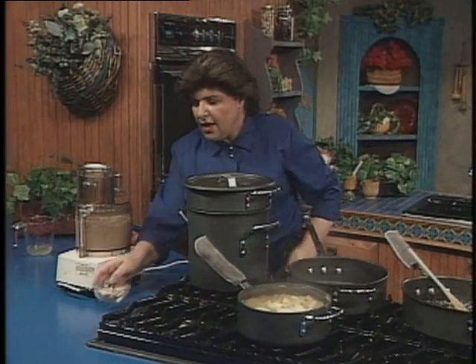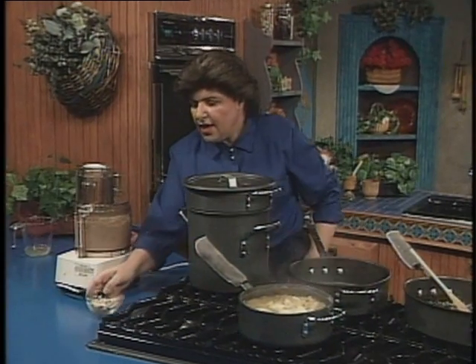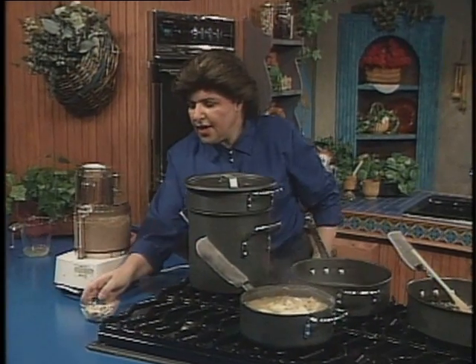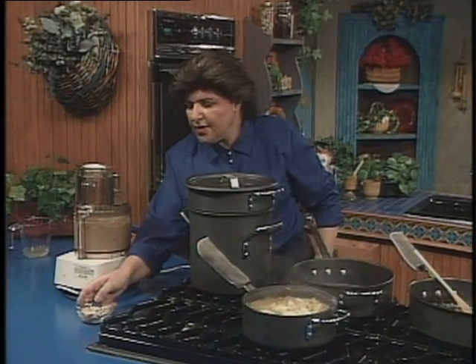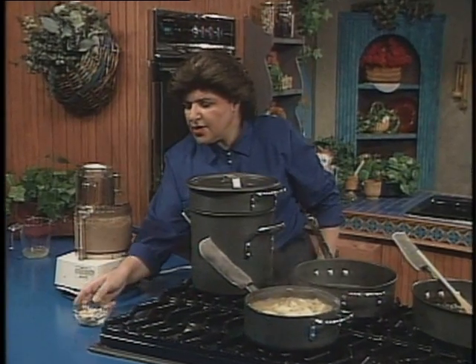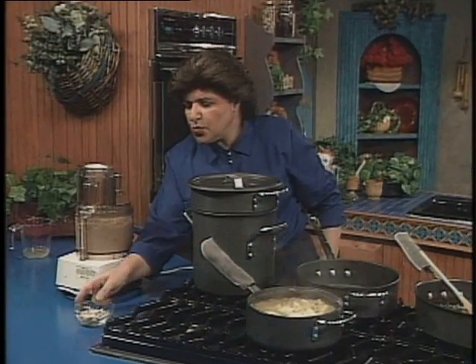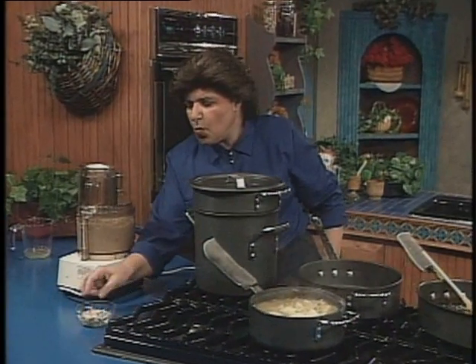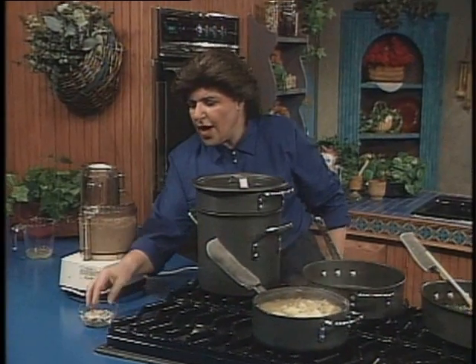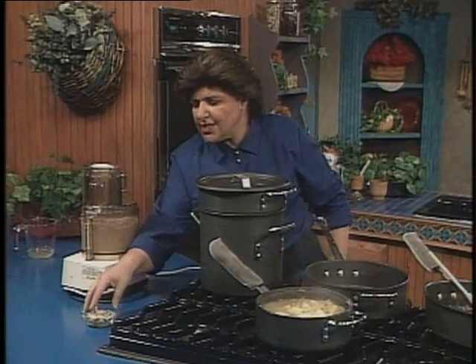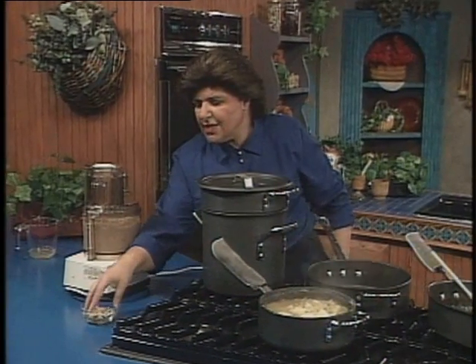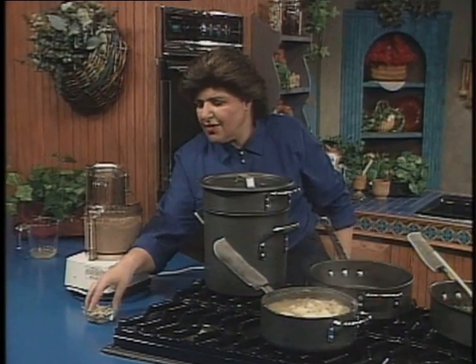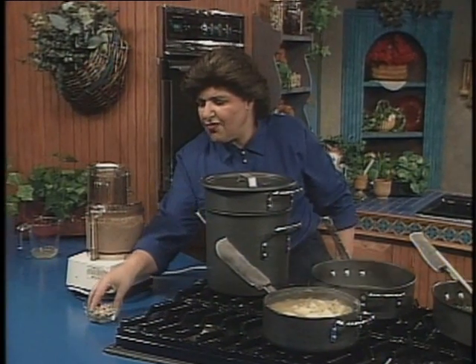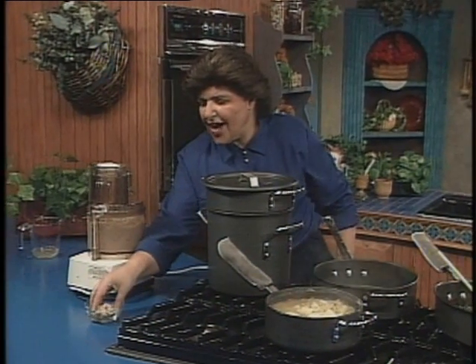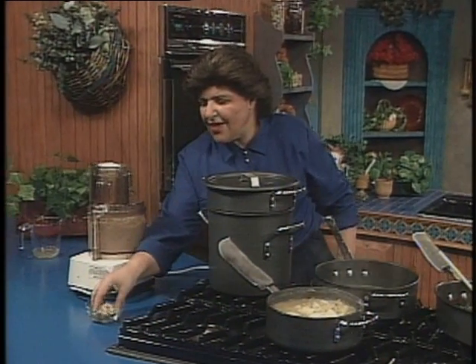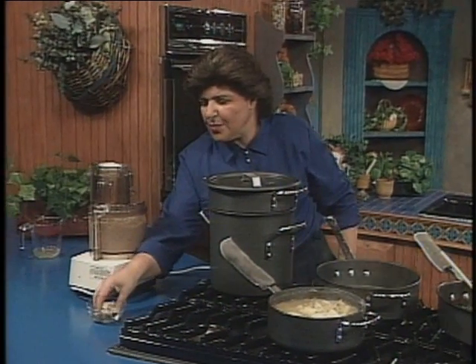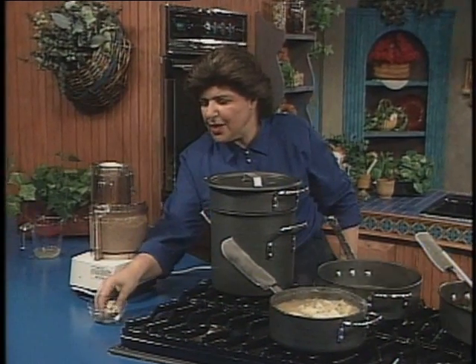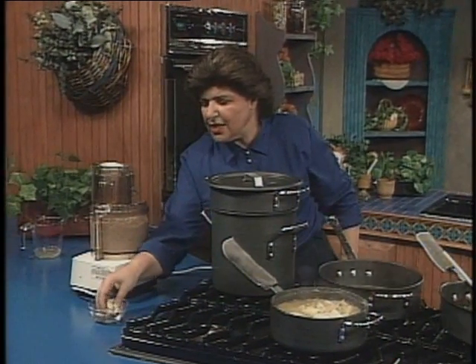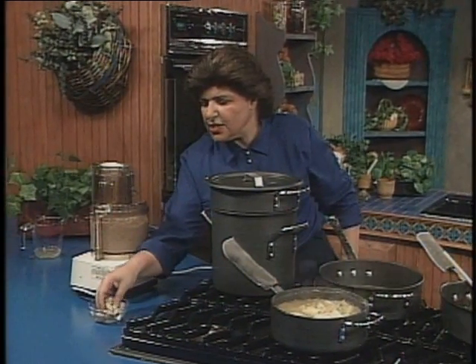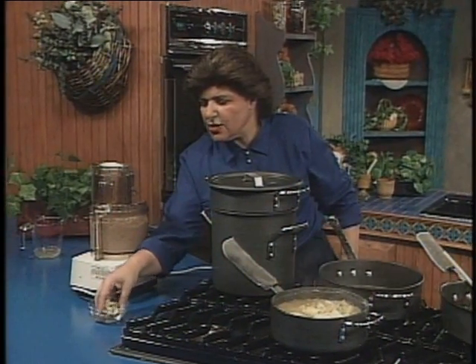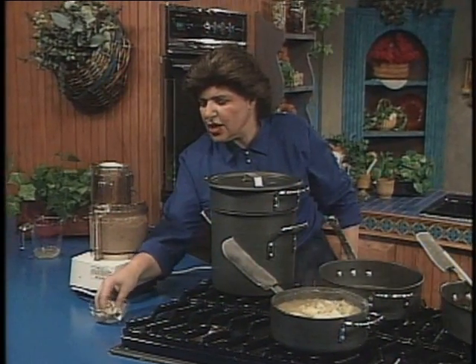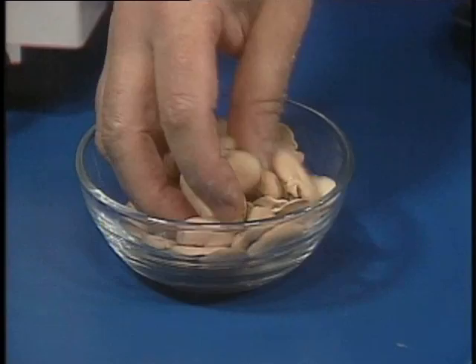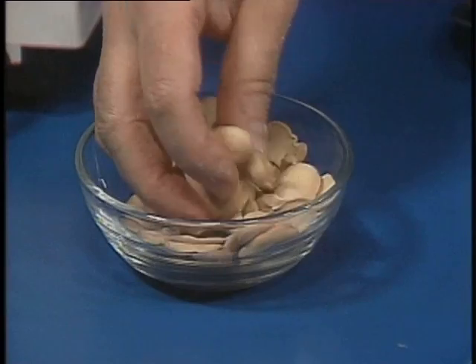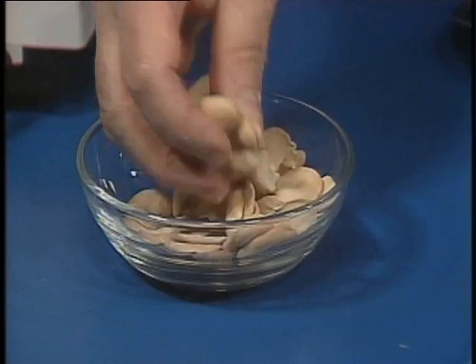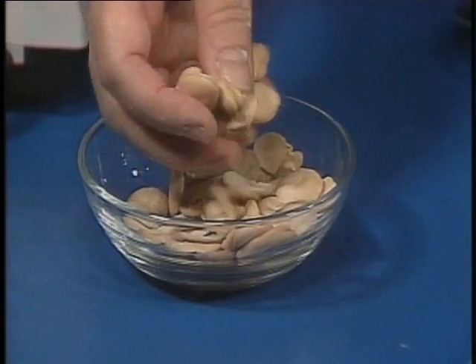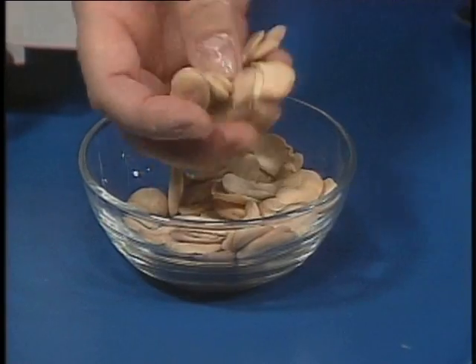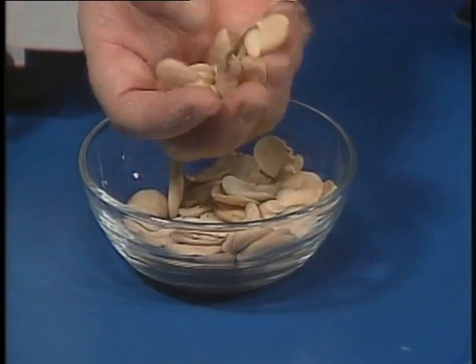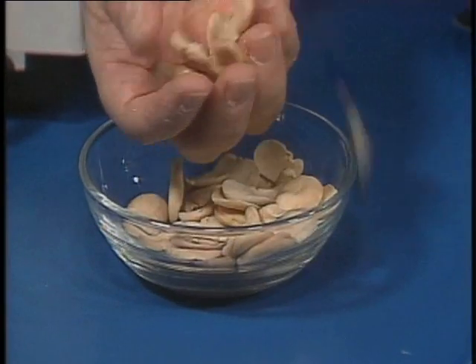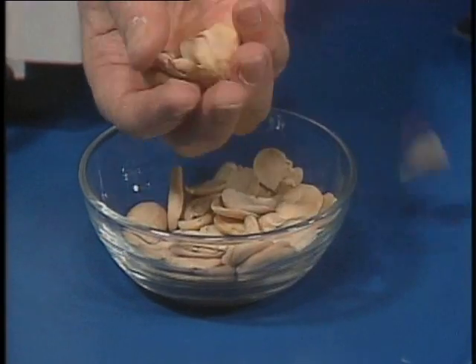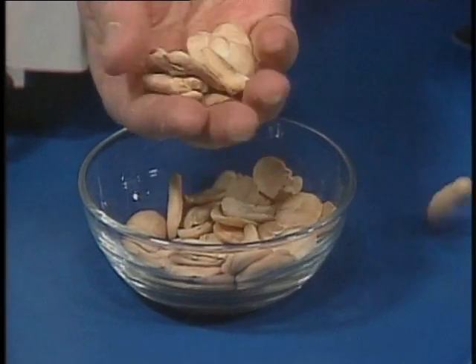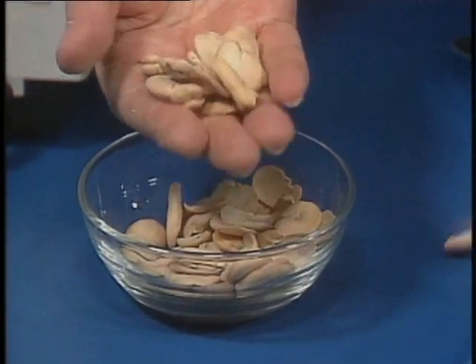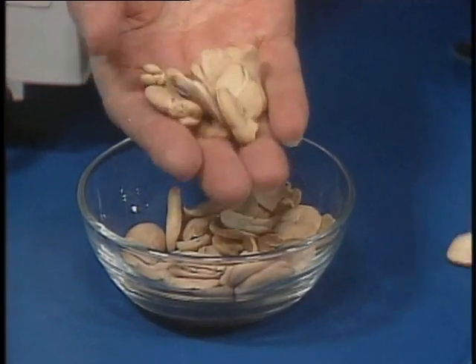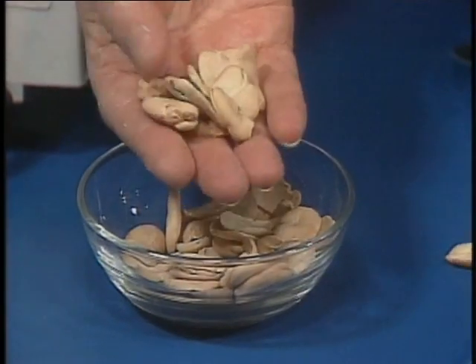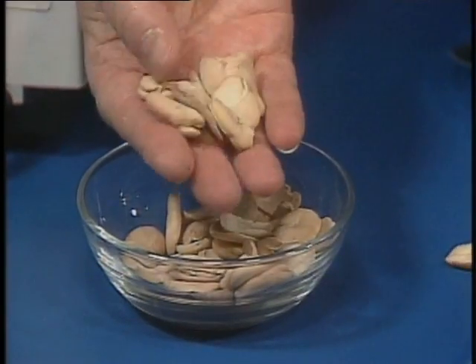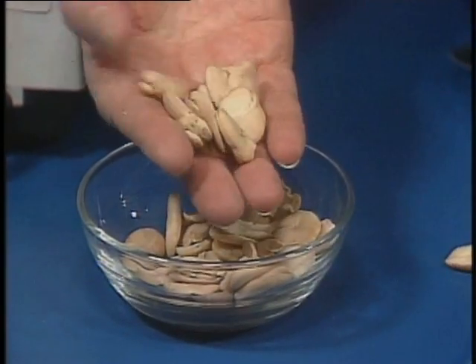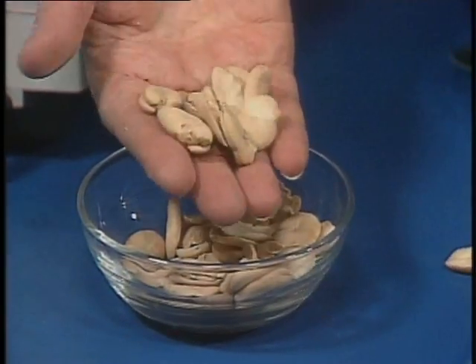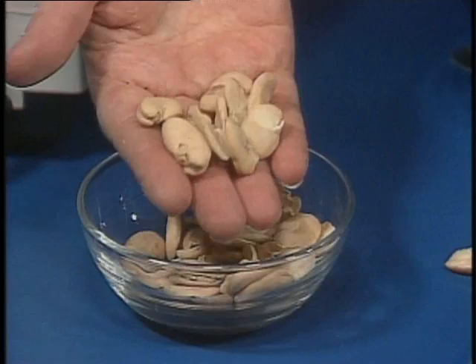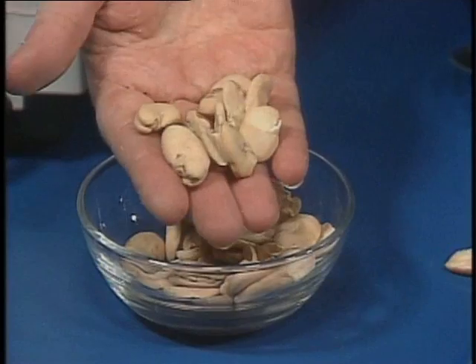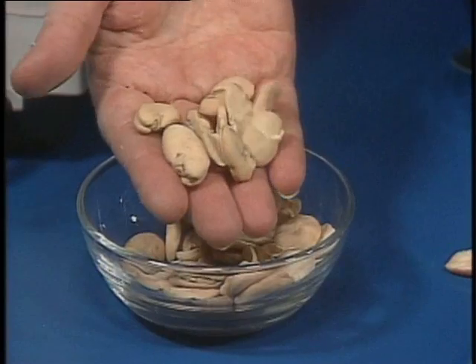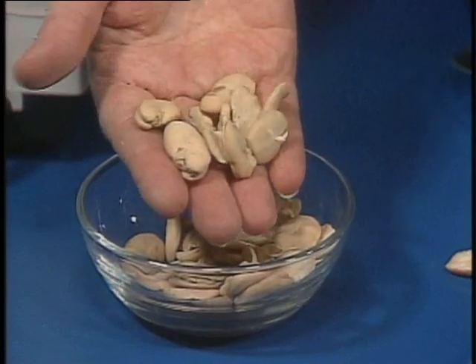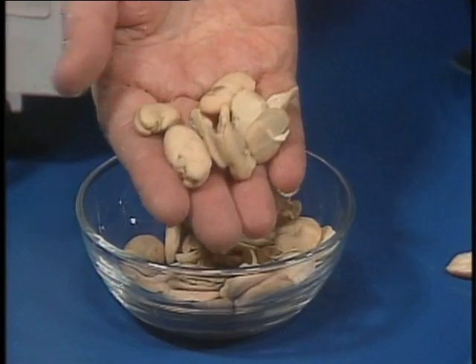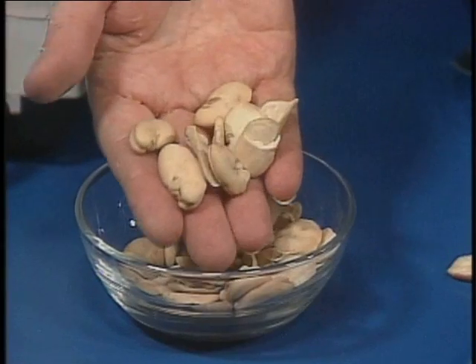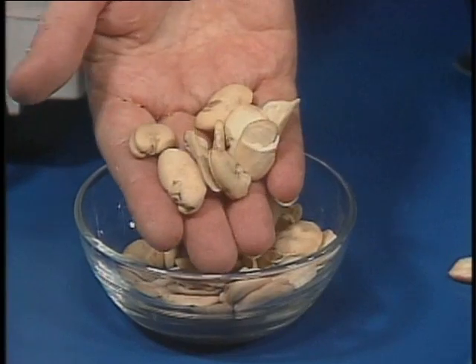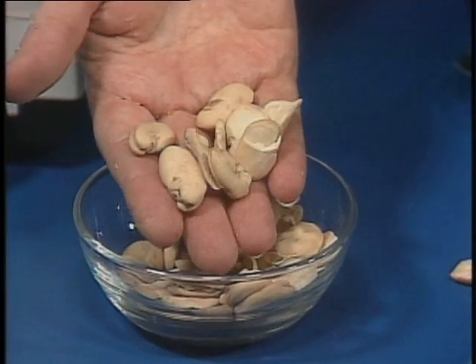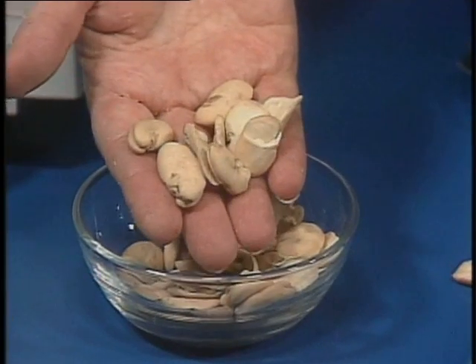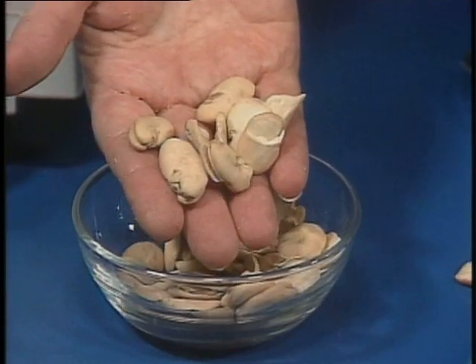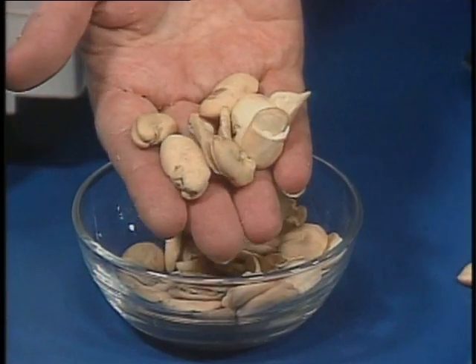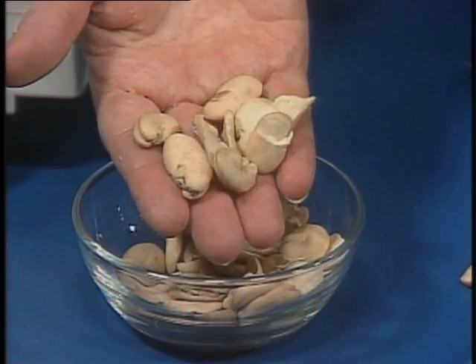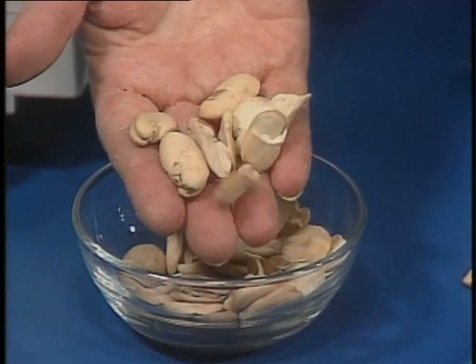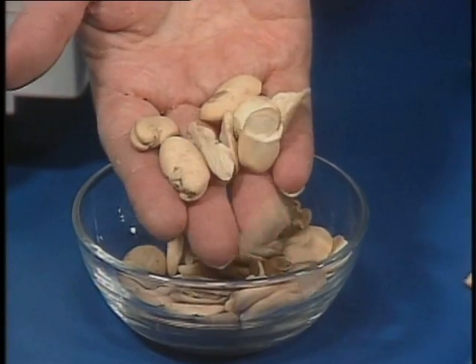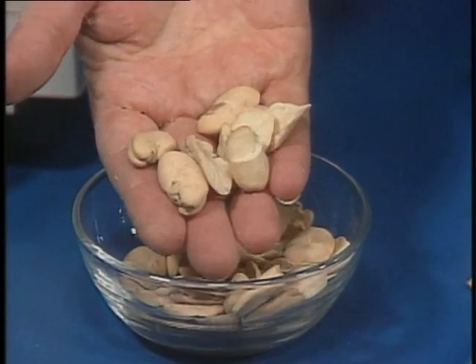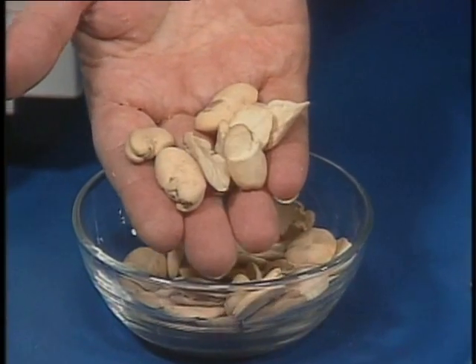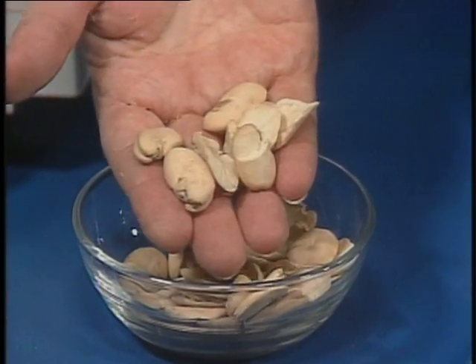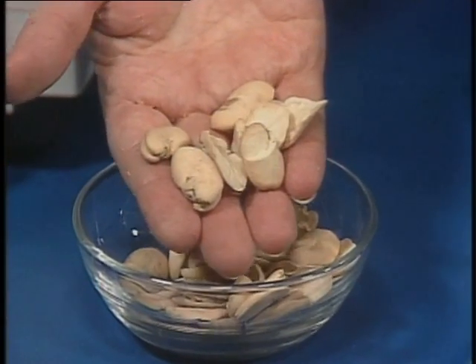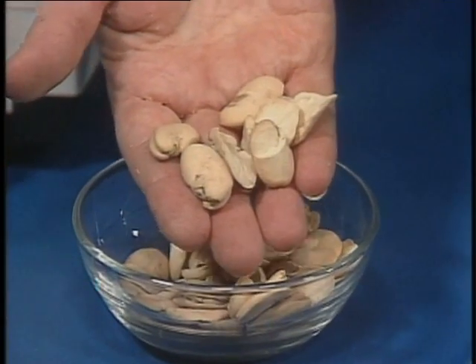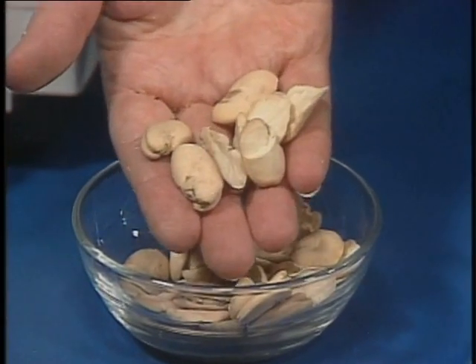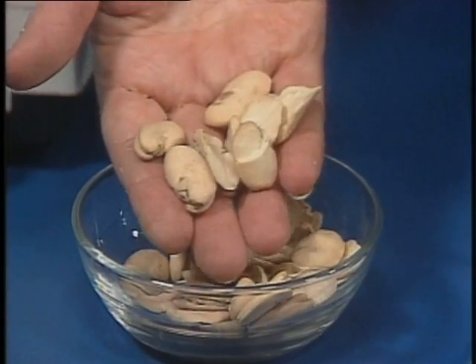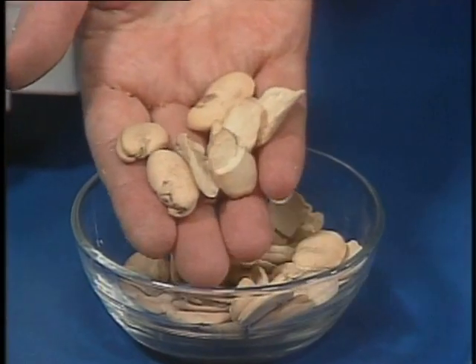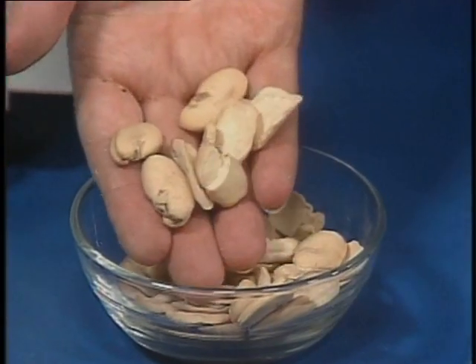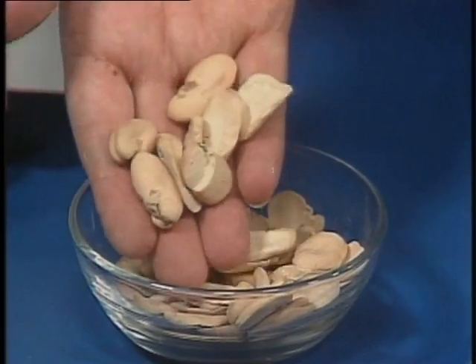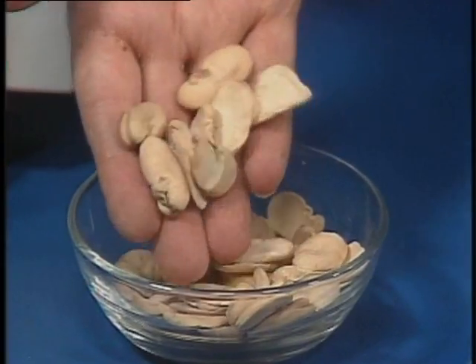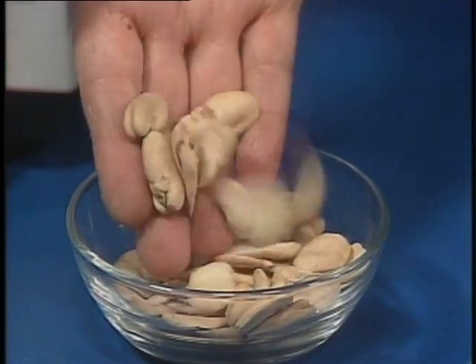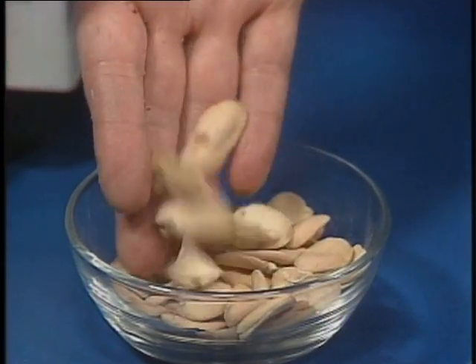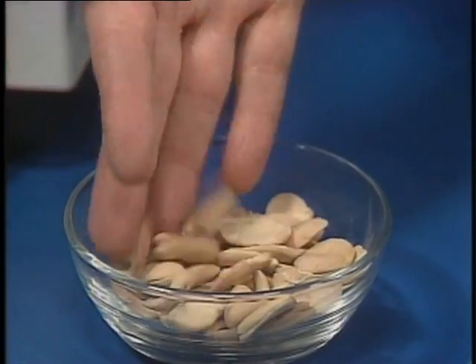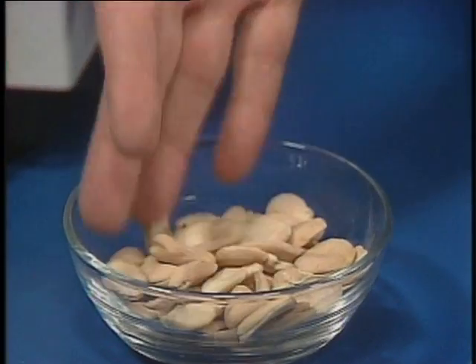Here is what fava beans look like when they're dried. These are dried and split — then you can have them in the wintertime.